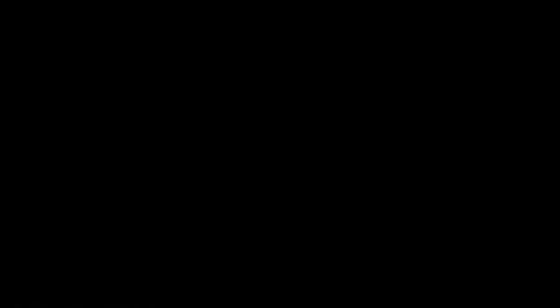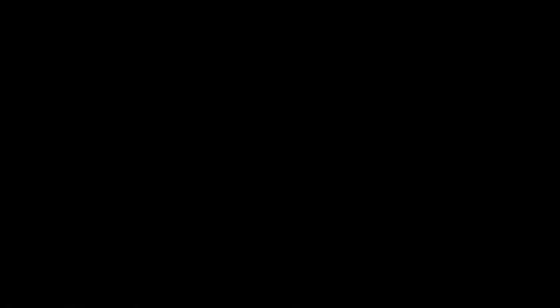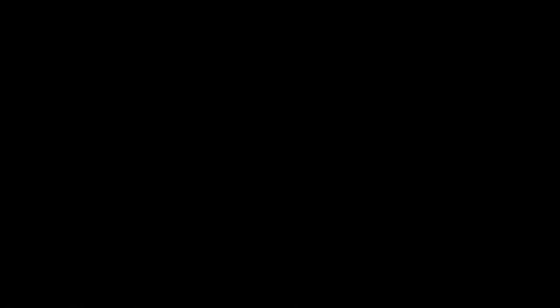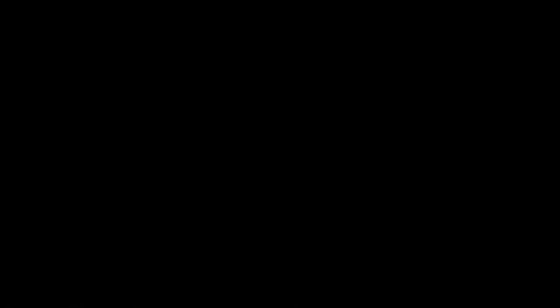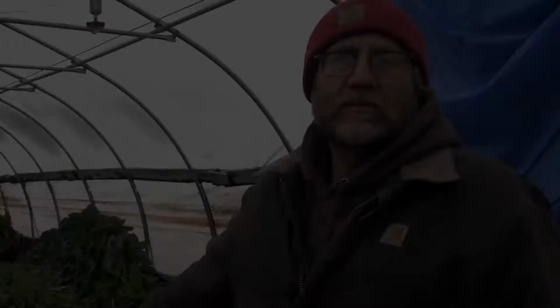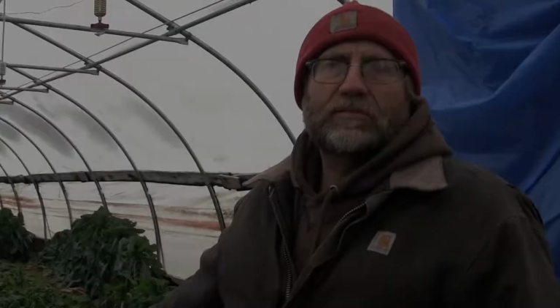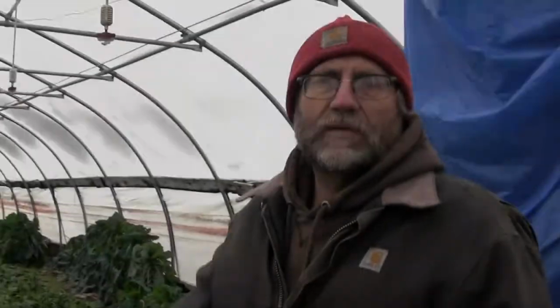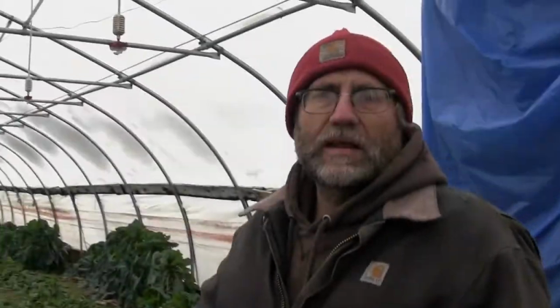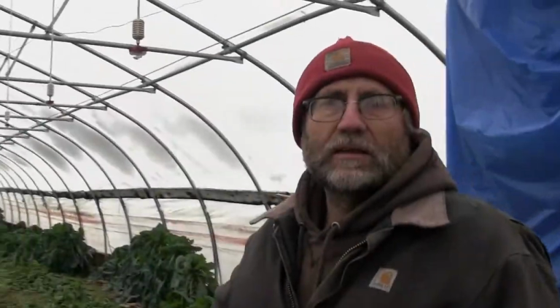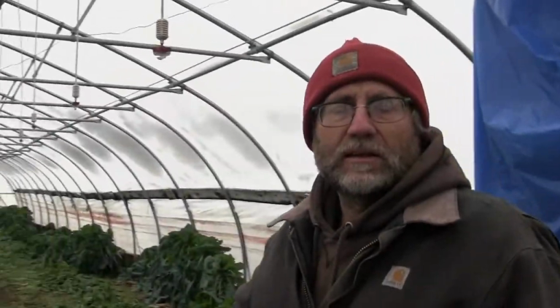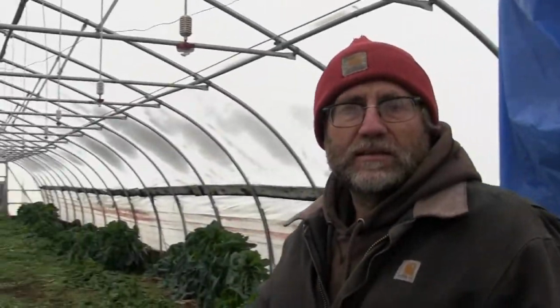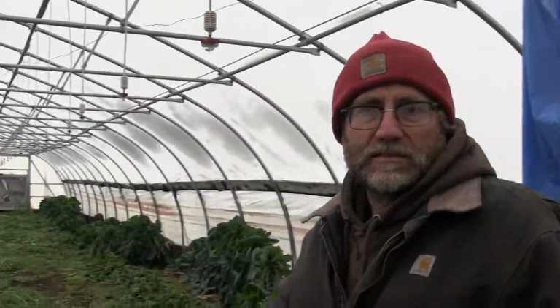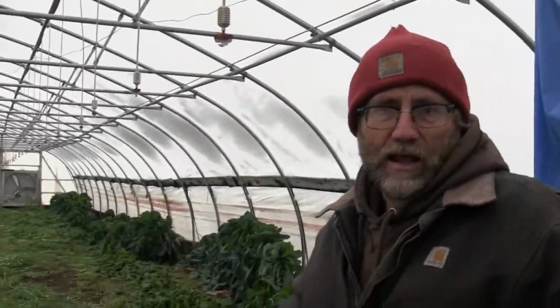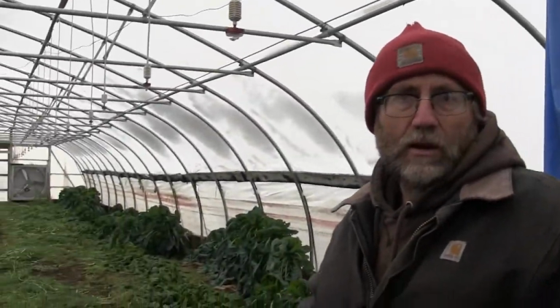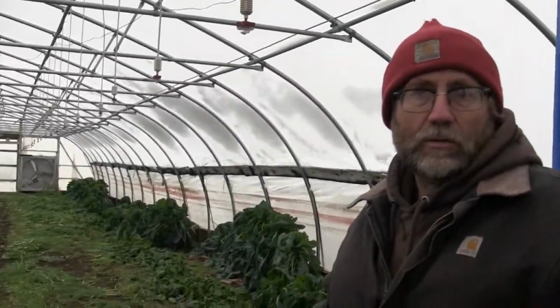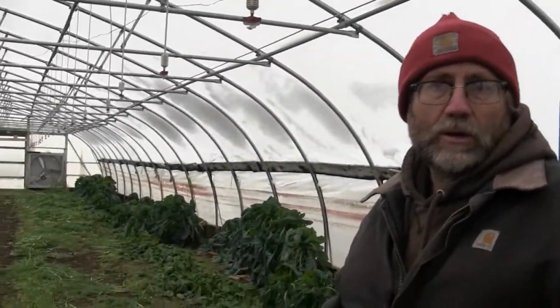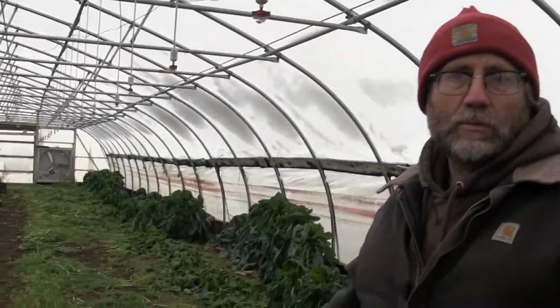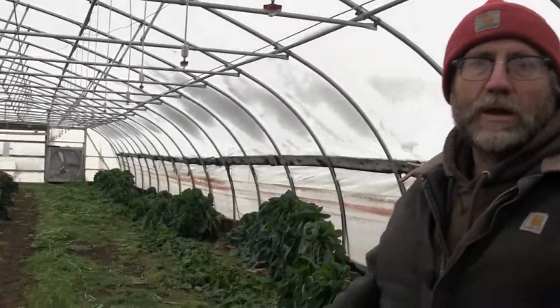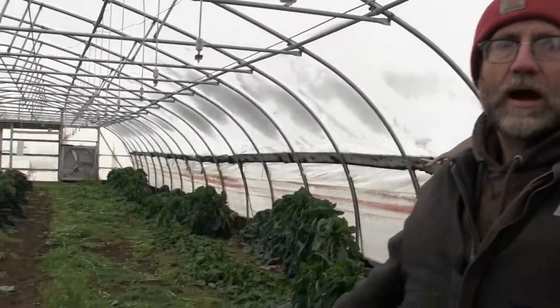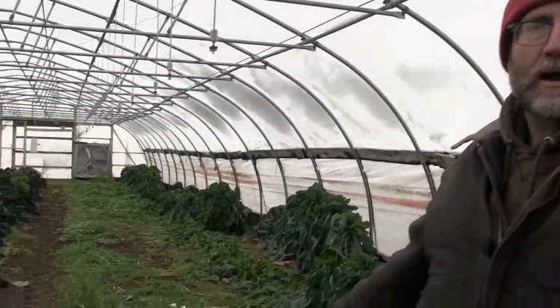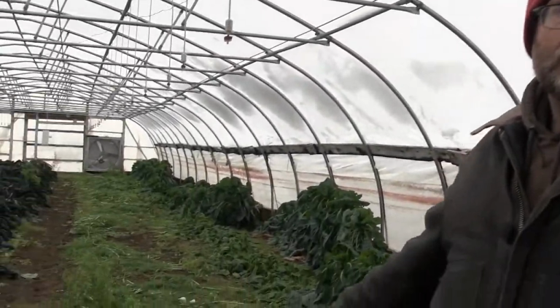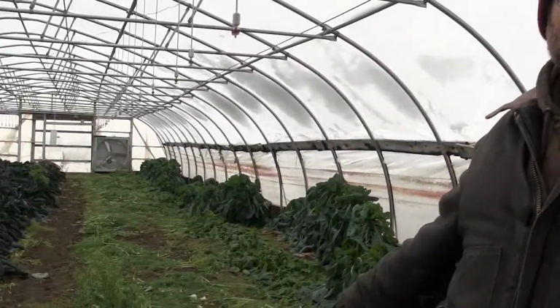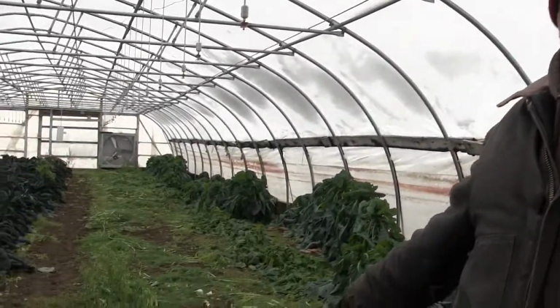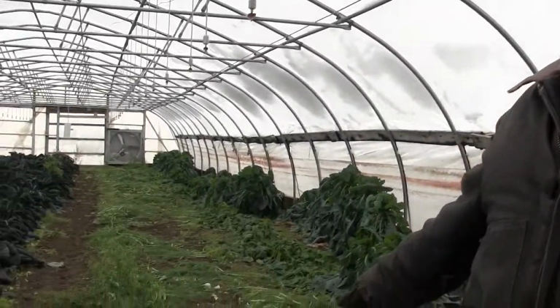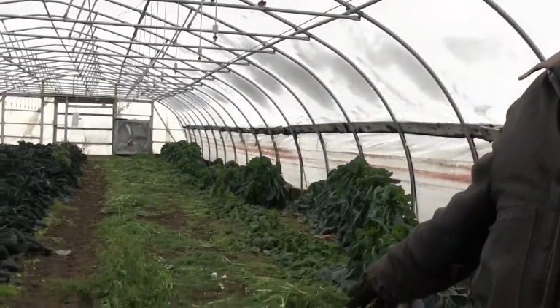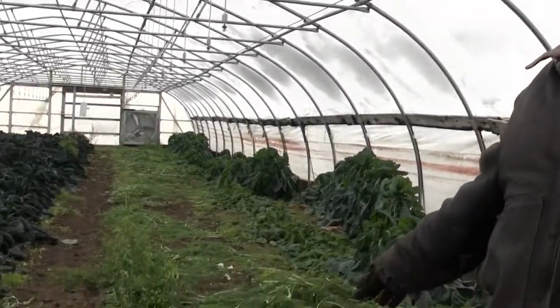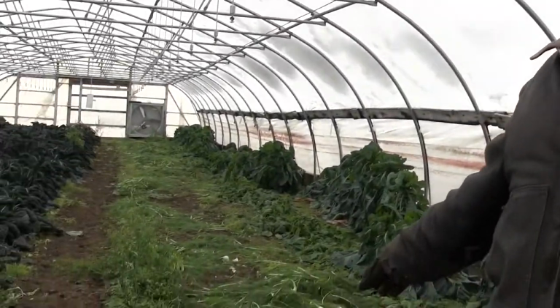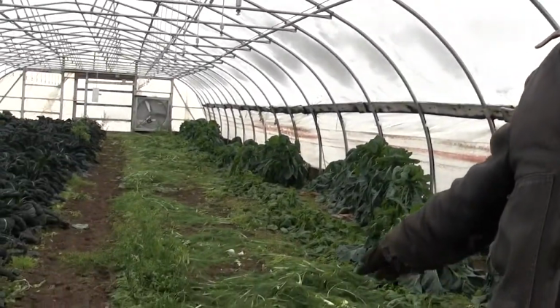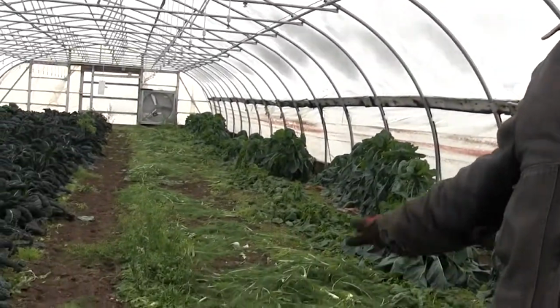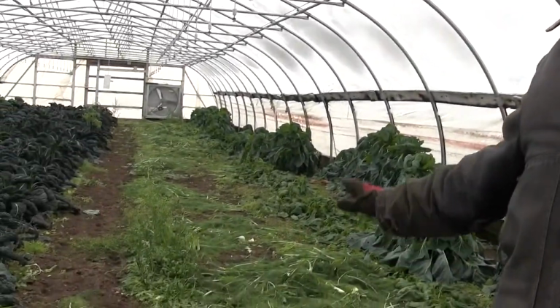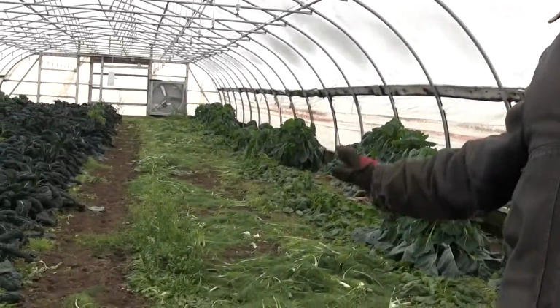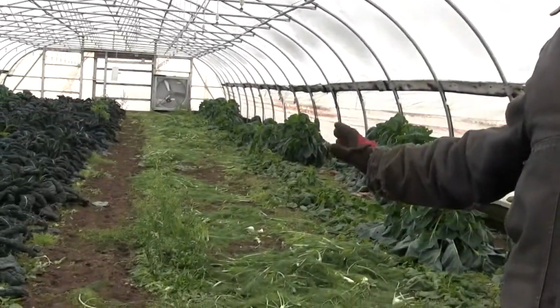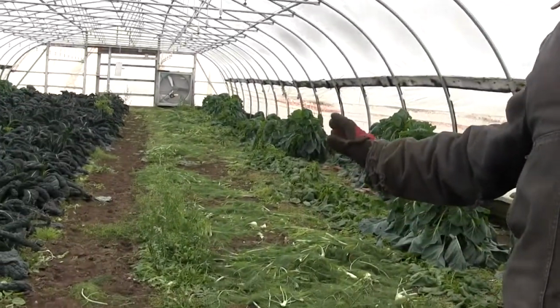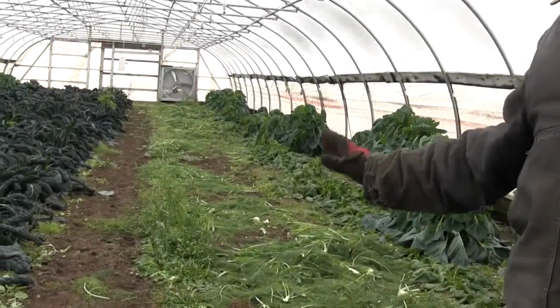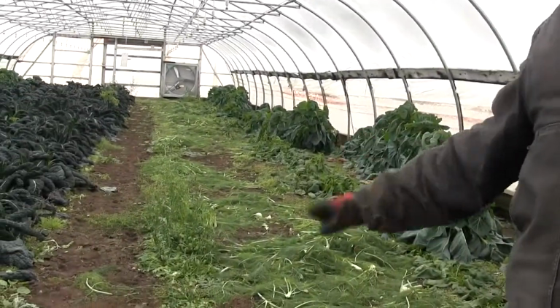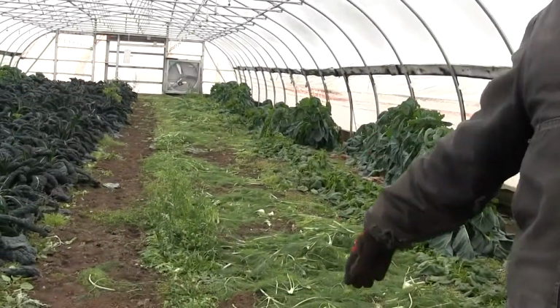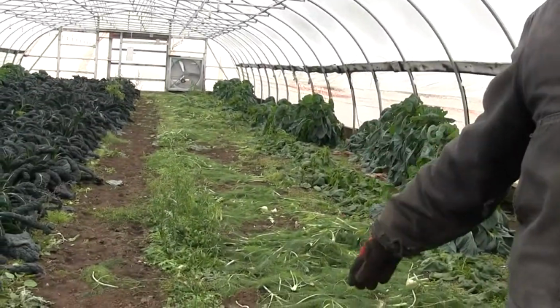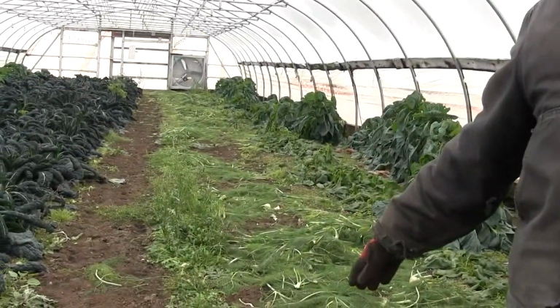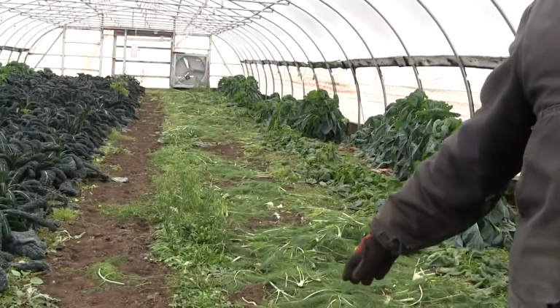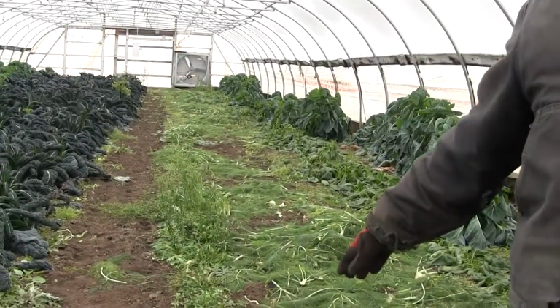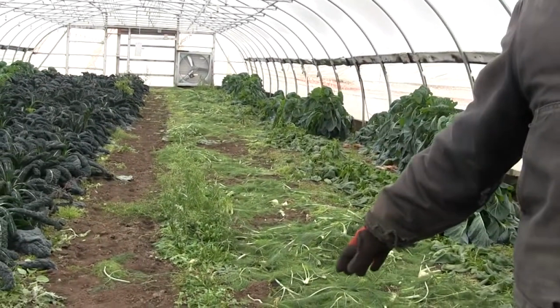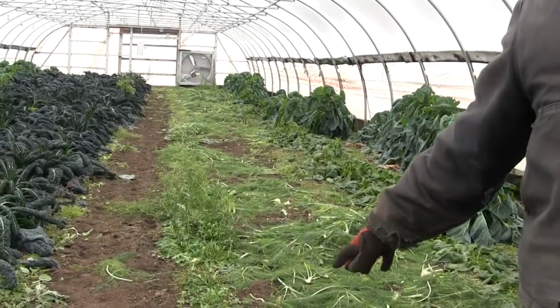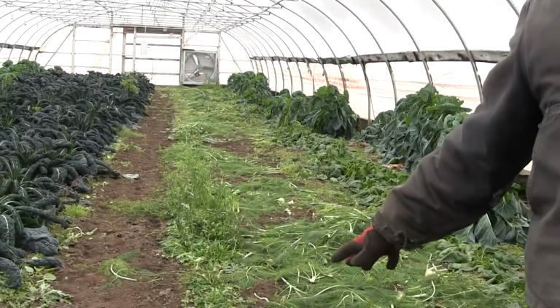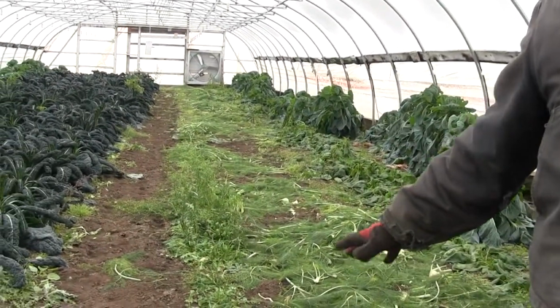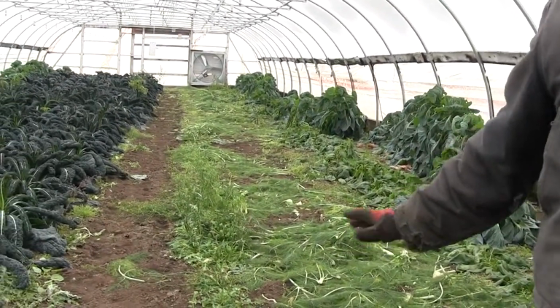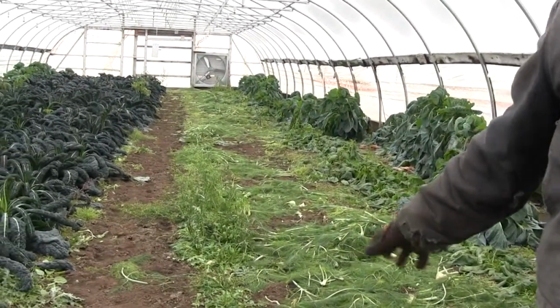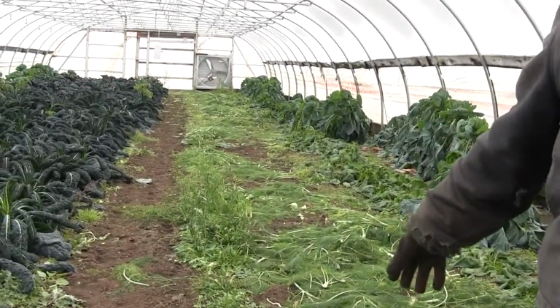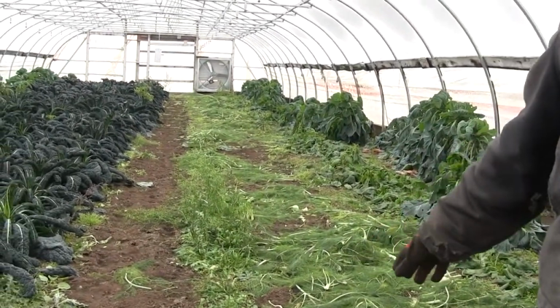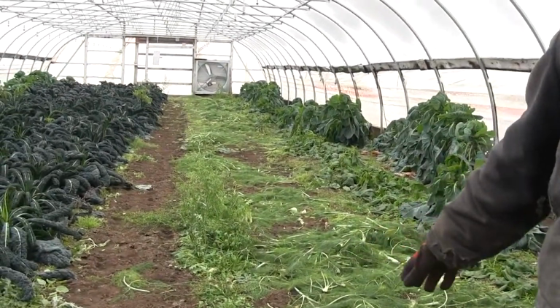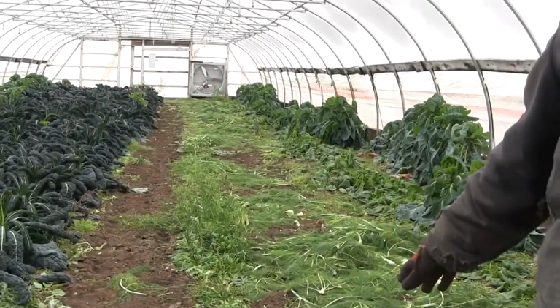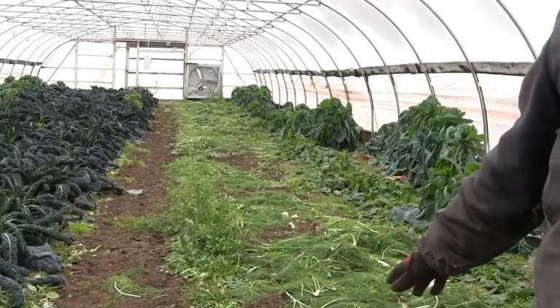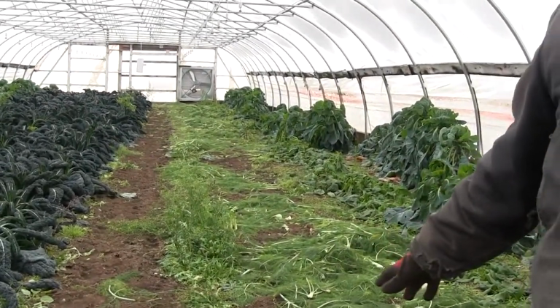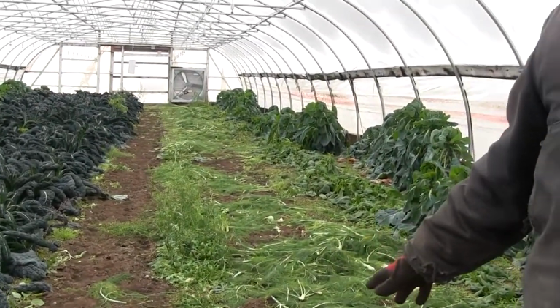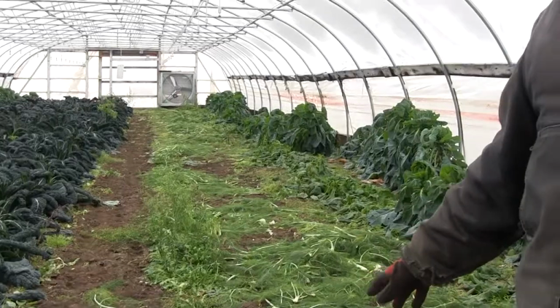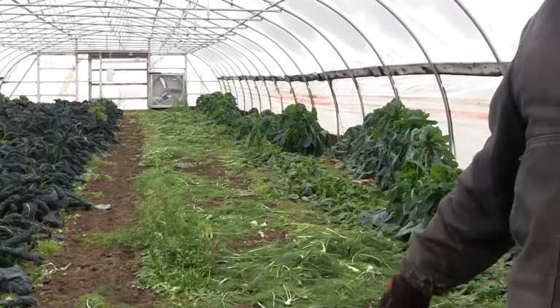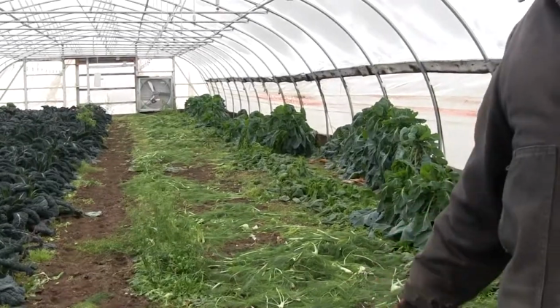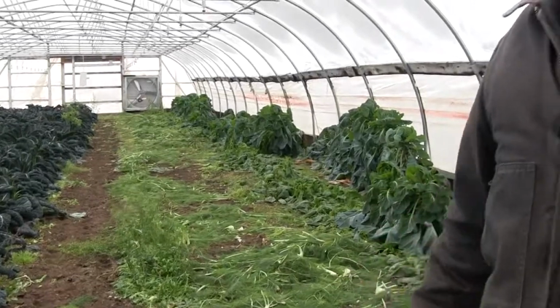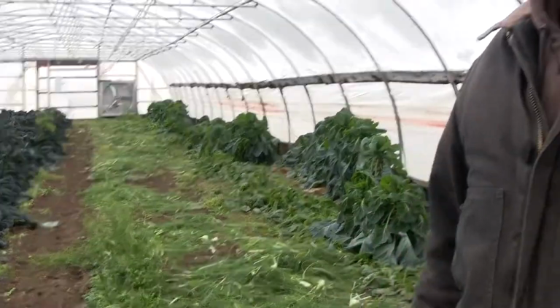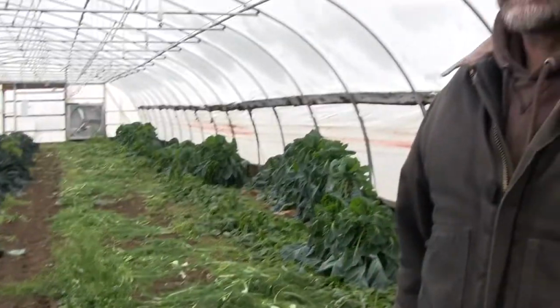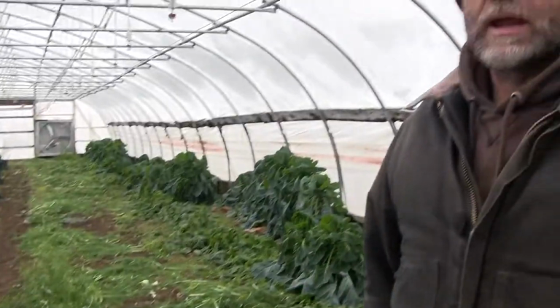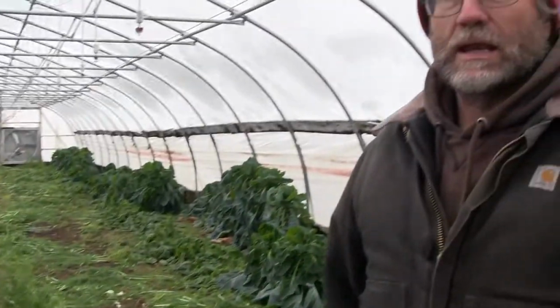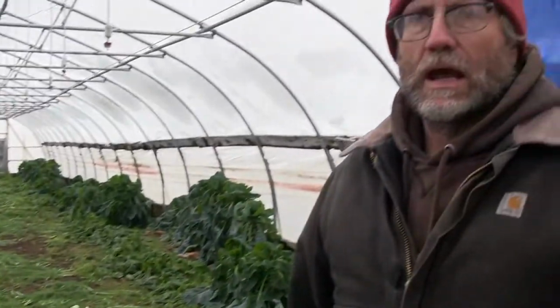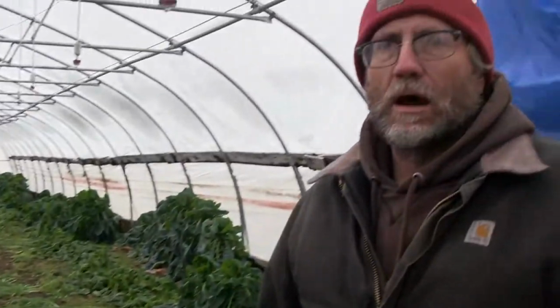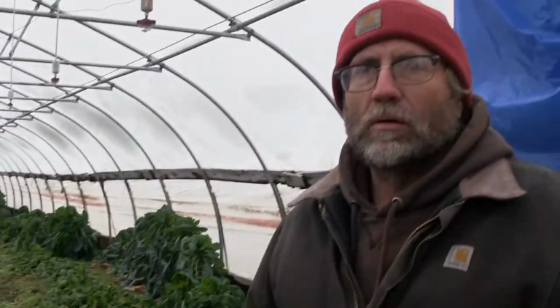This fennel and celery we harvested before we got that real cold weather, so that's storing in the cooler right now.